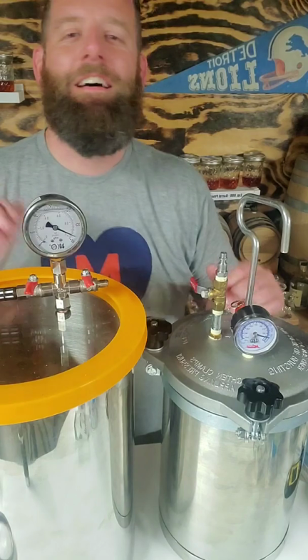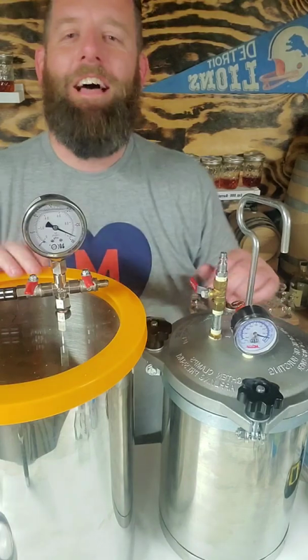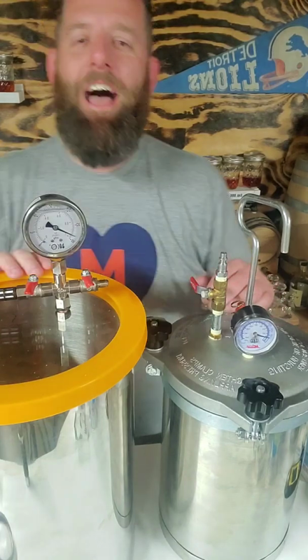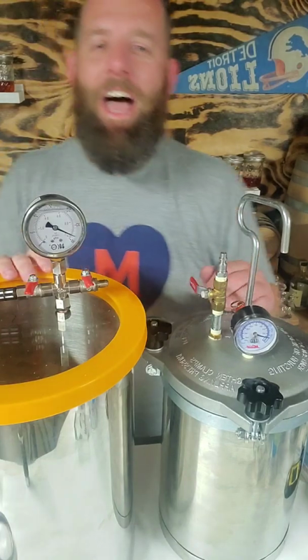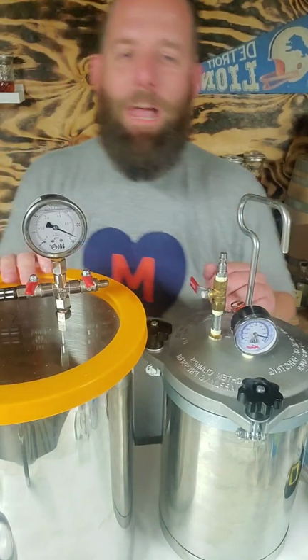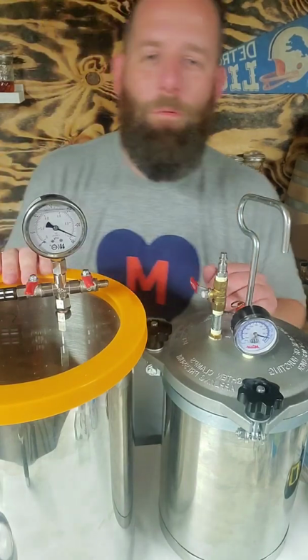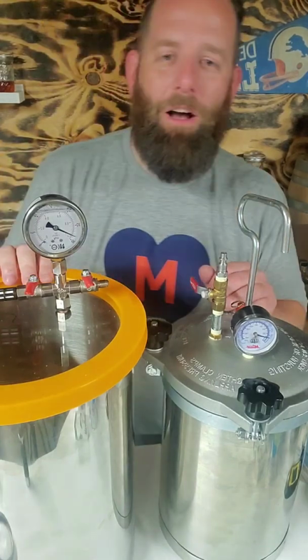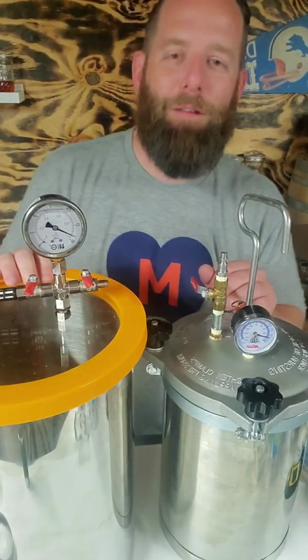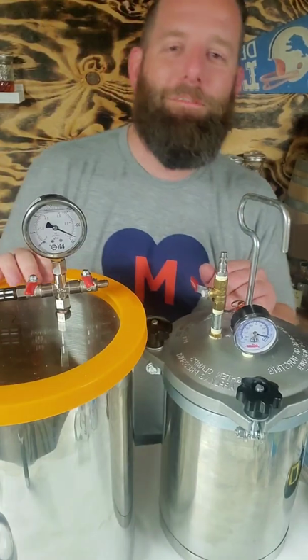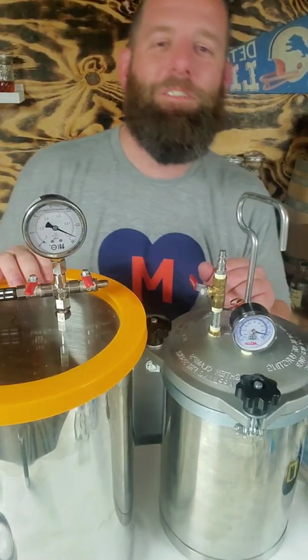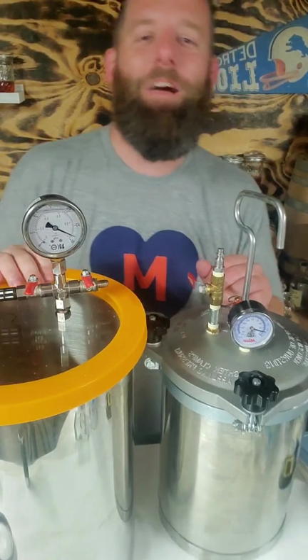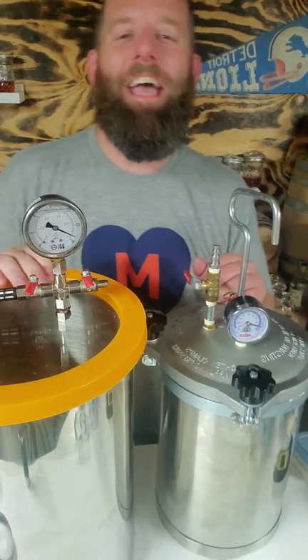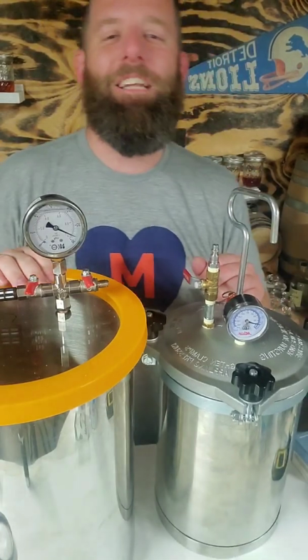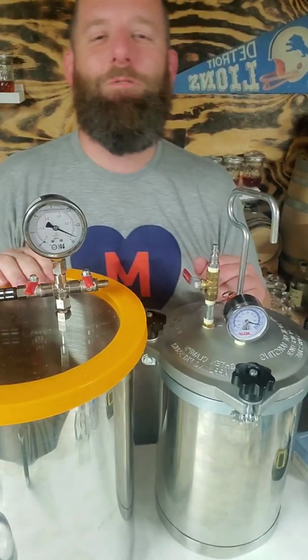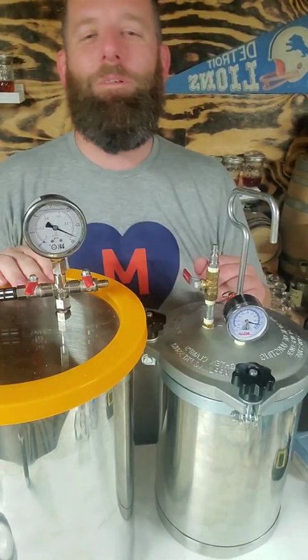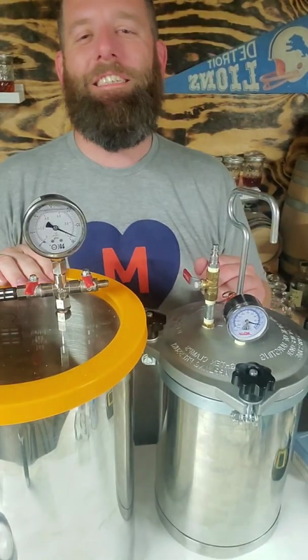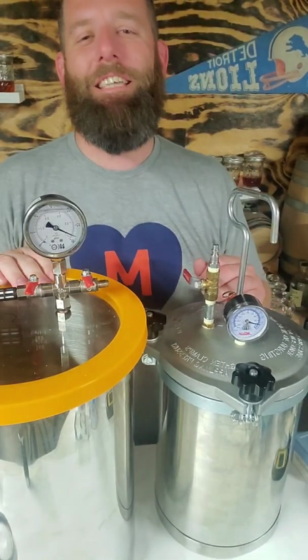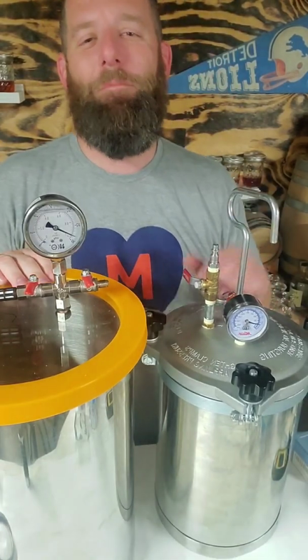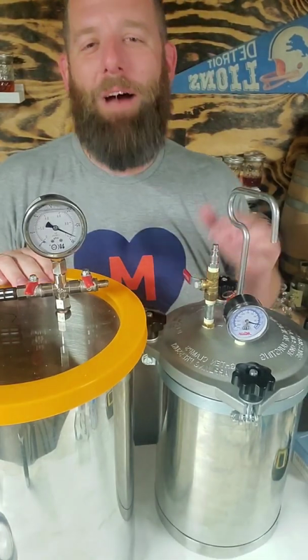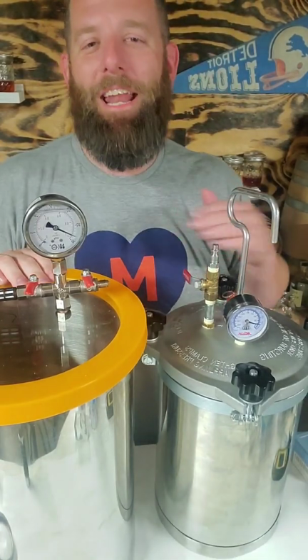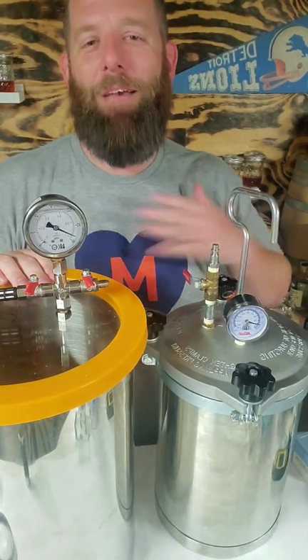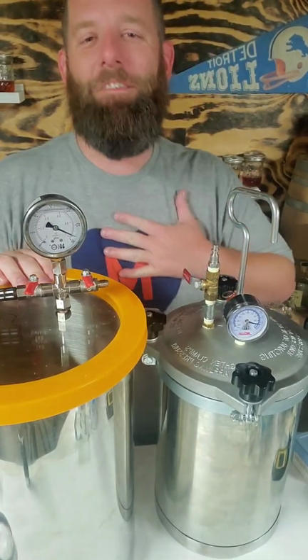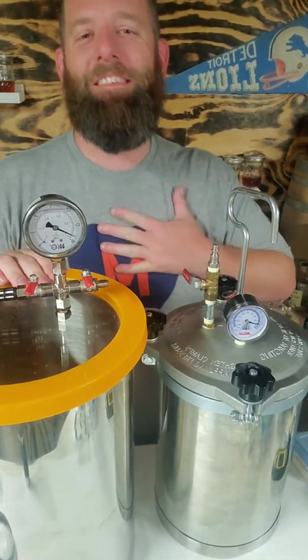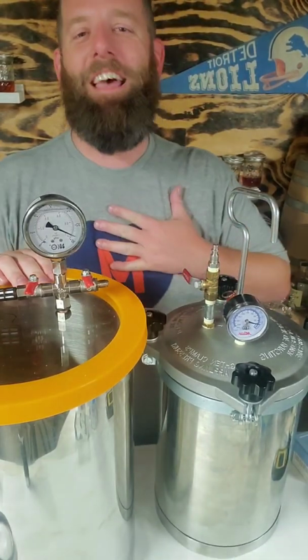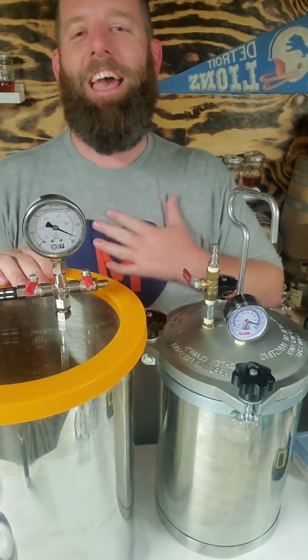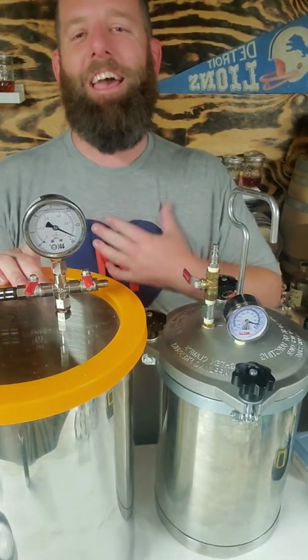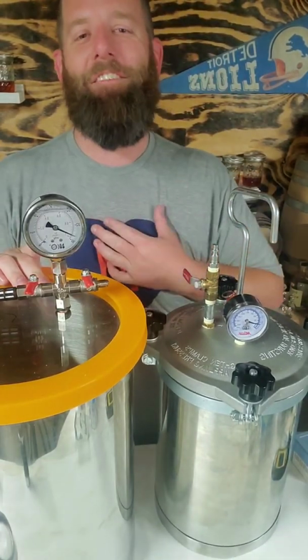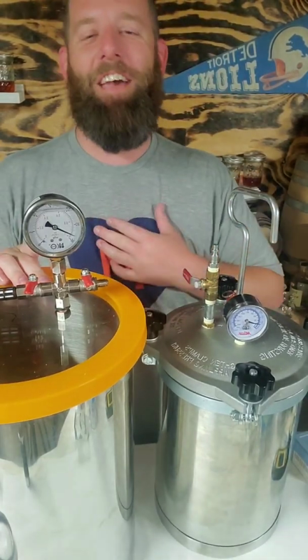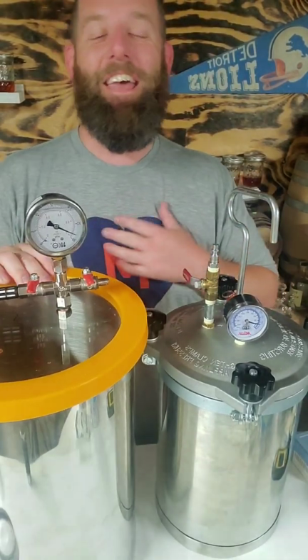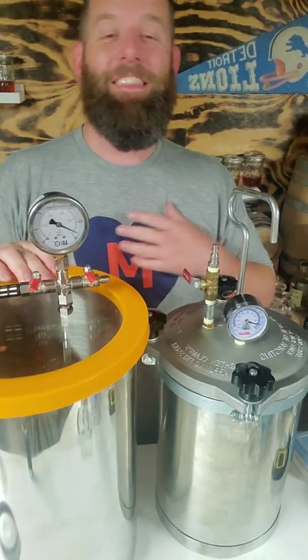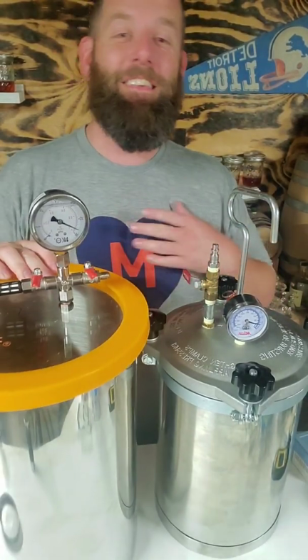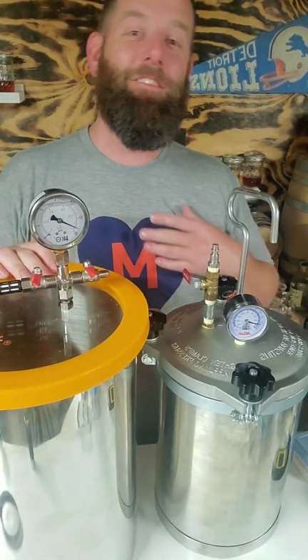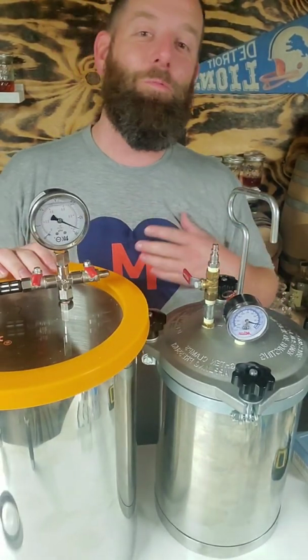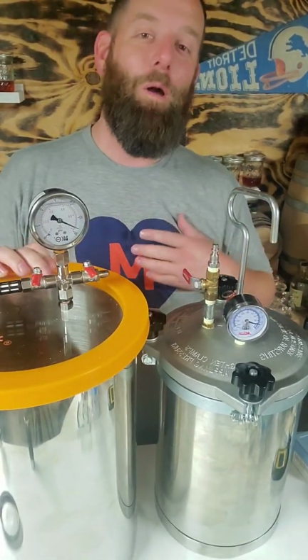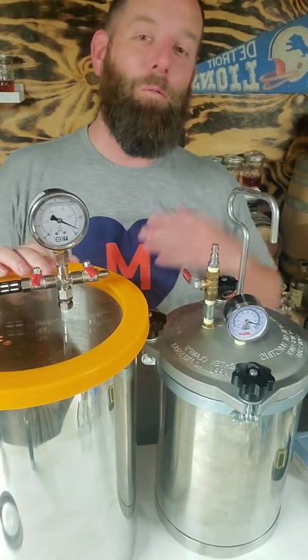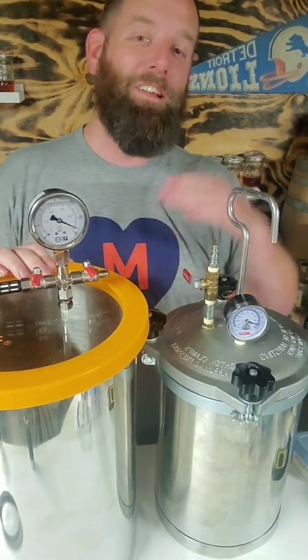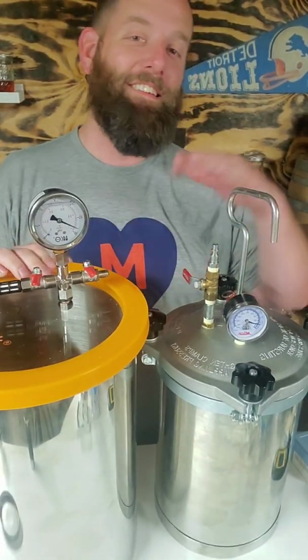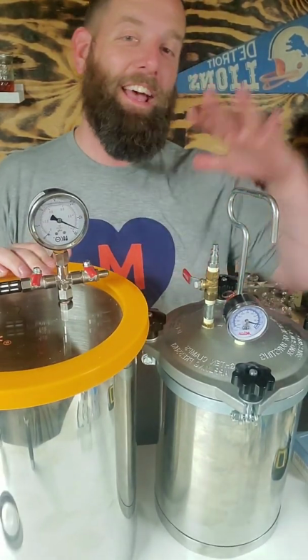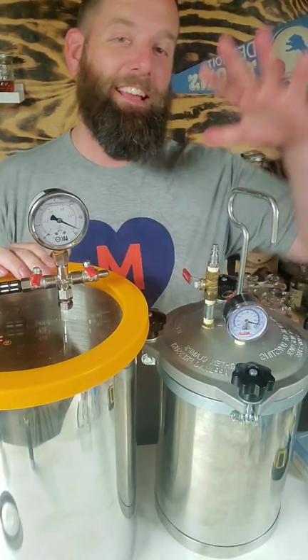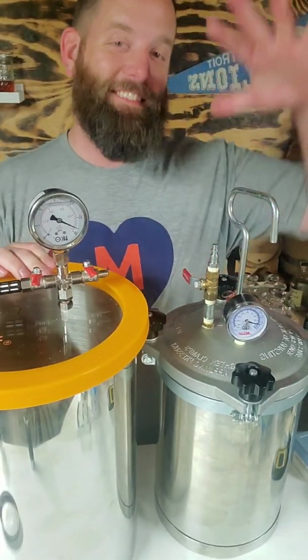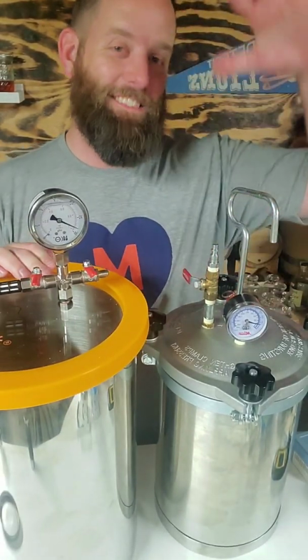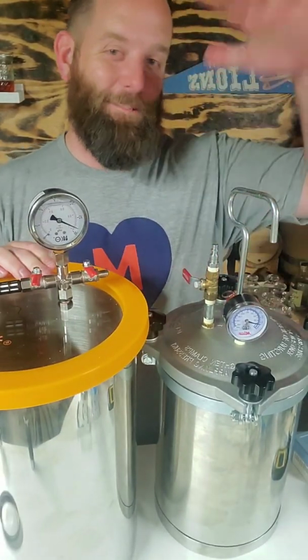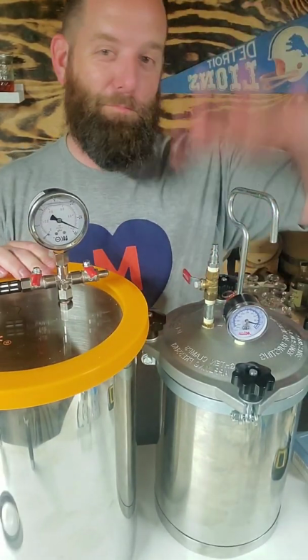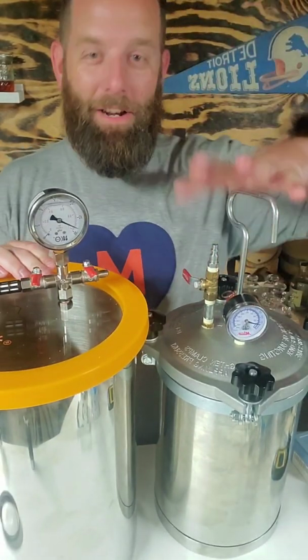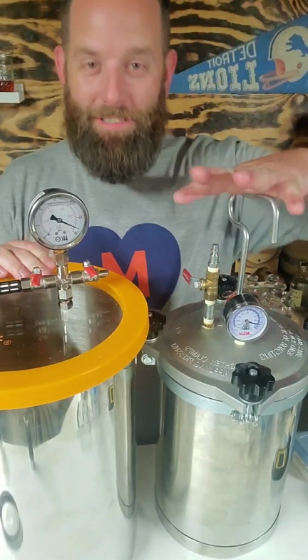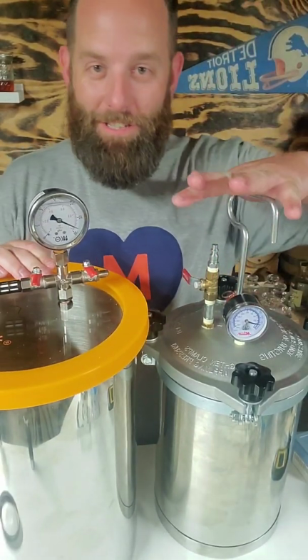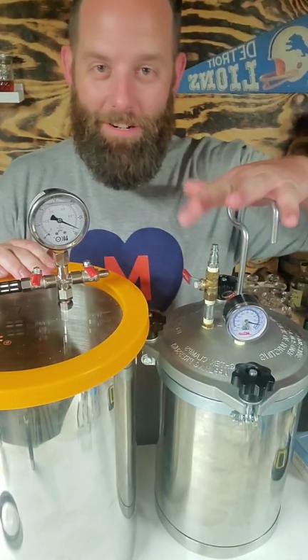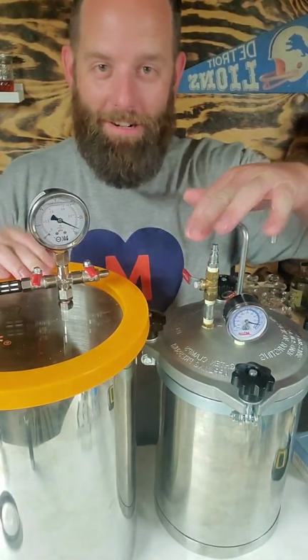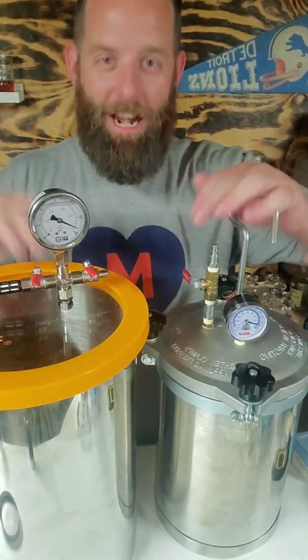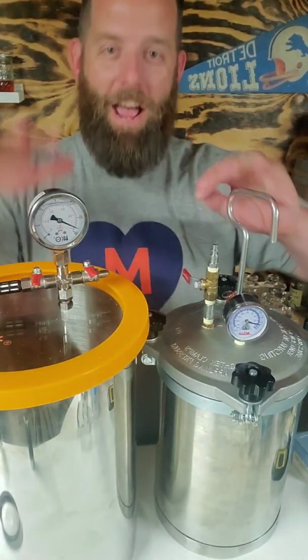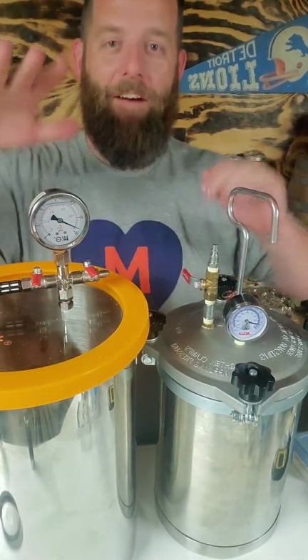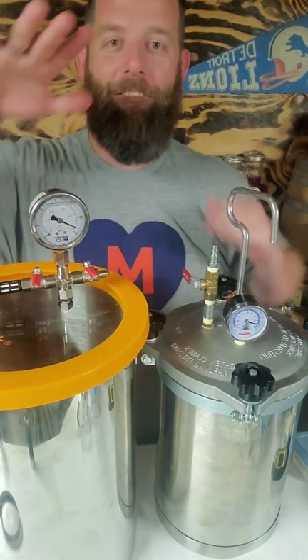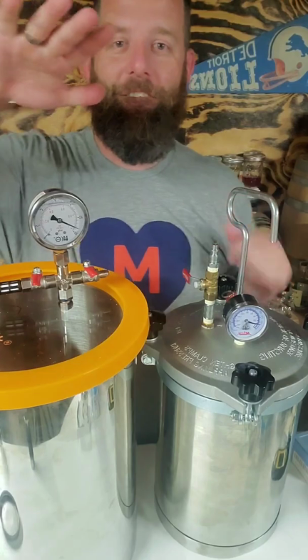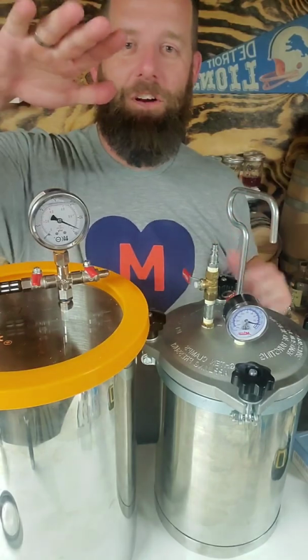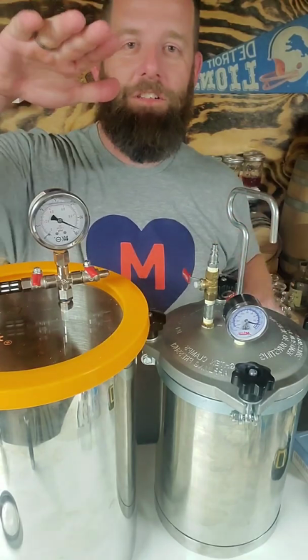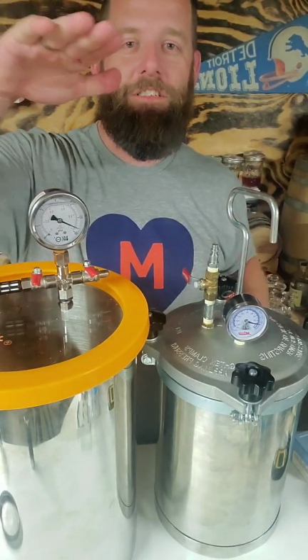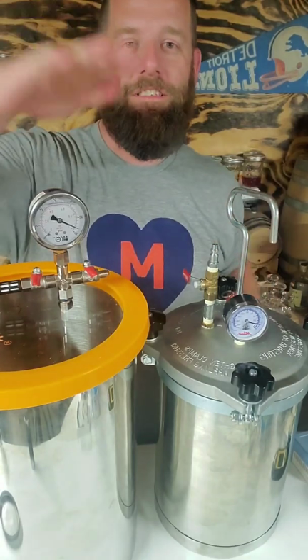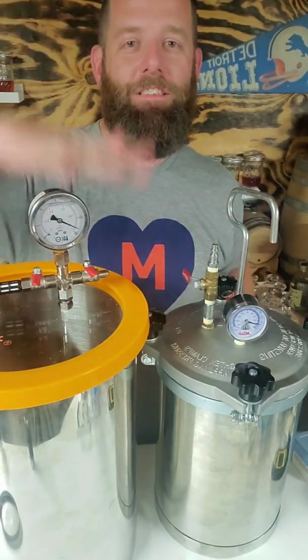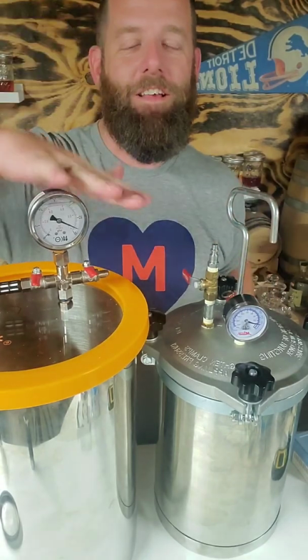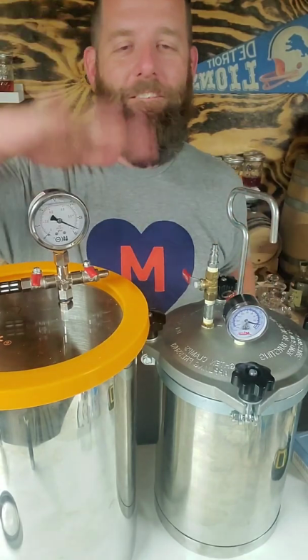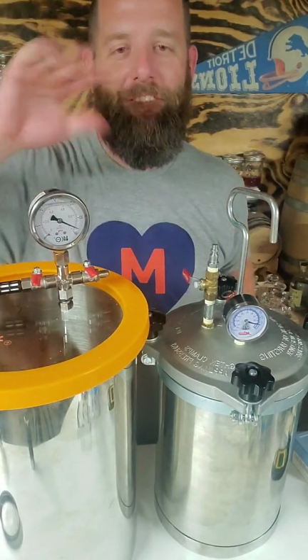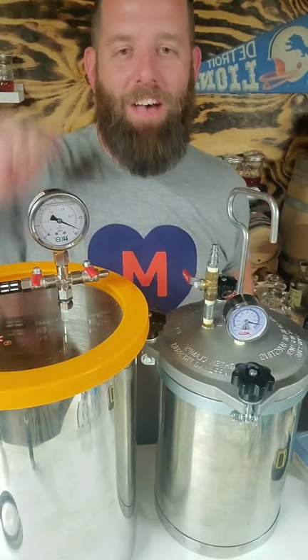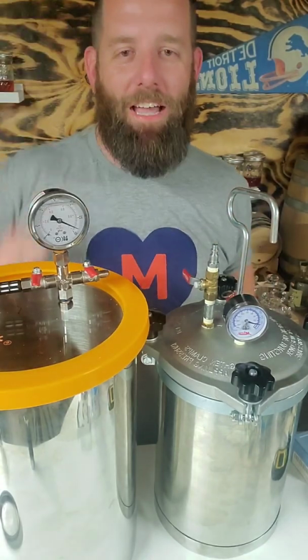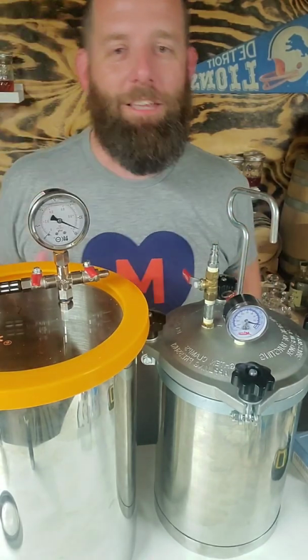Hey, welcome to H. Whiskey. My name is Dave and this is where we taste pressure versus vacuum.